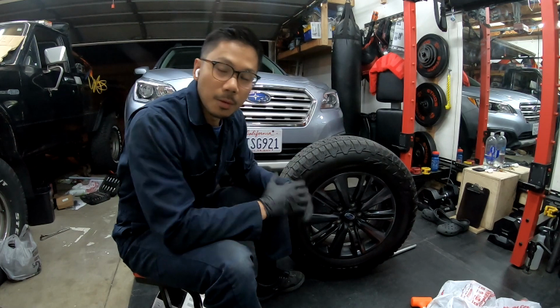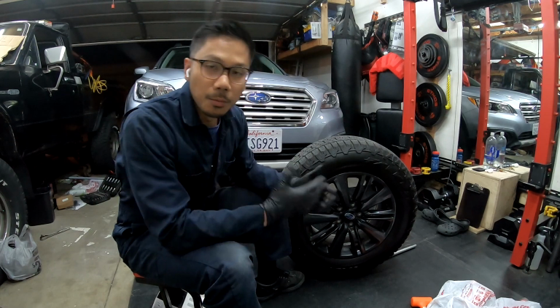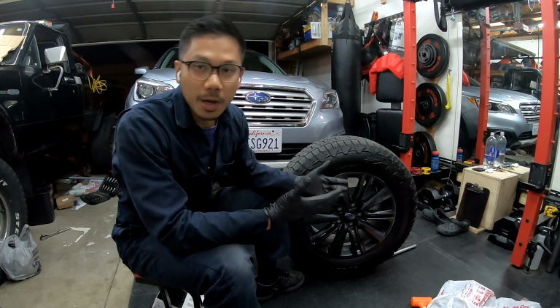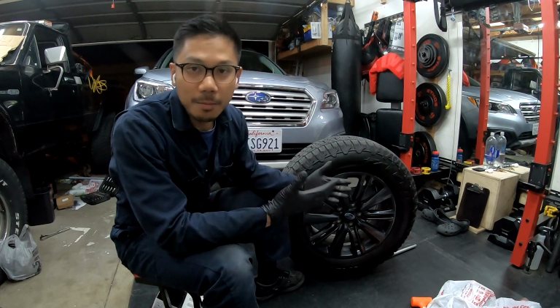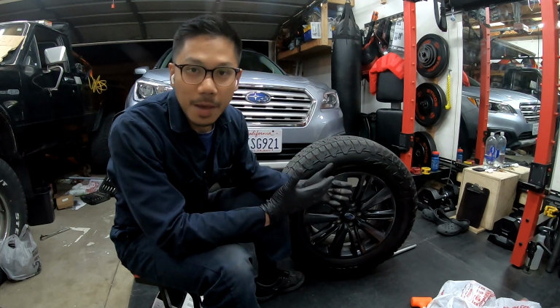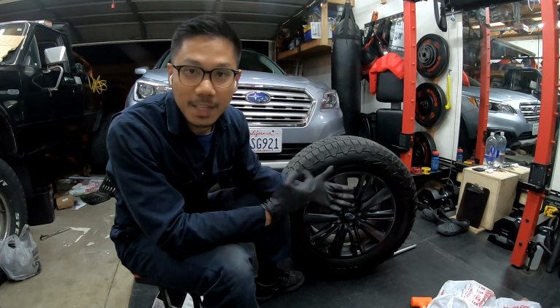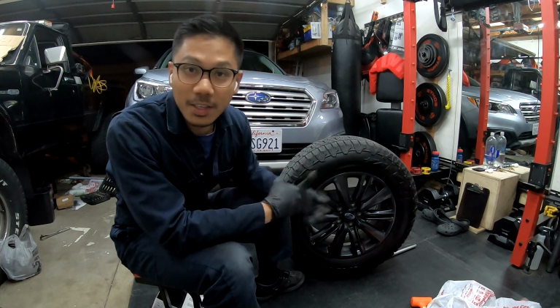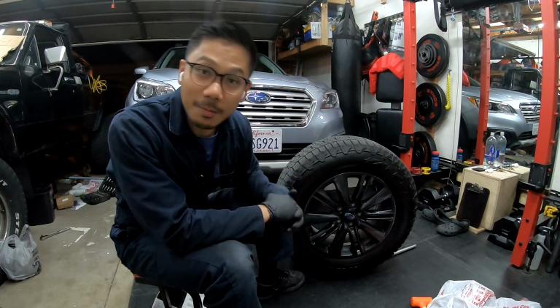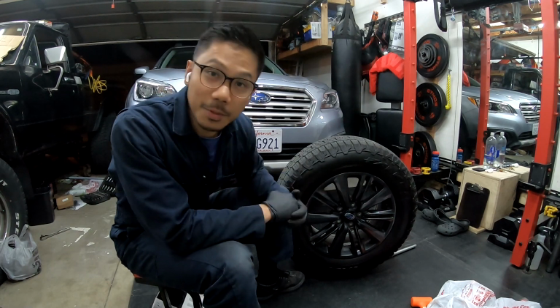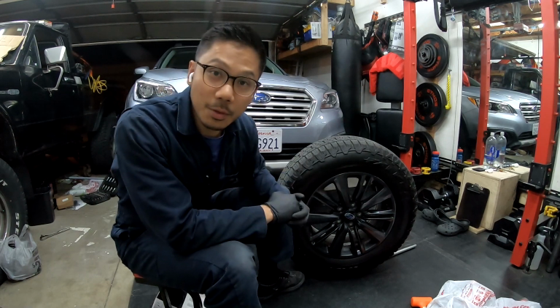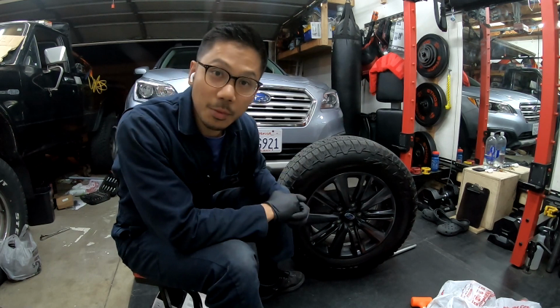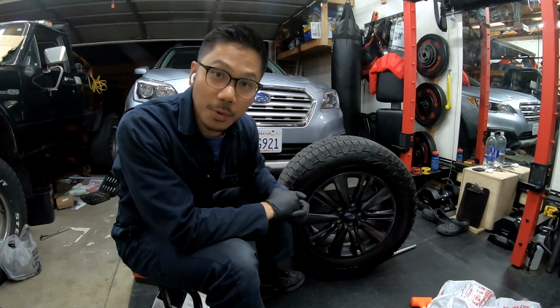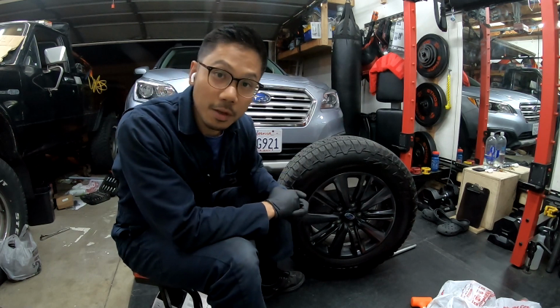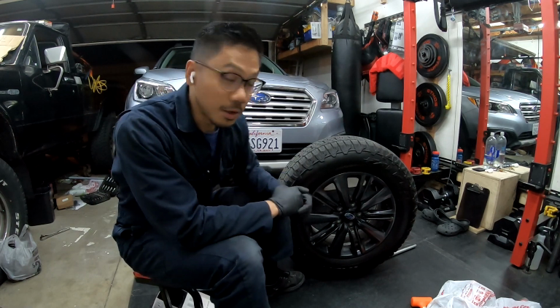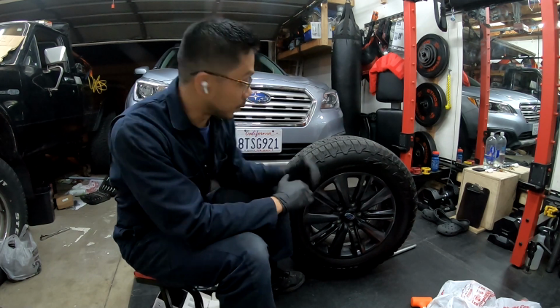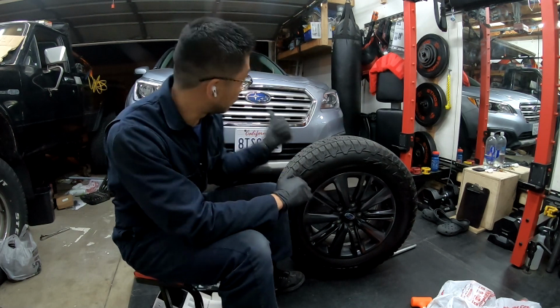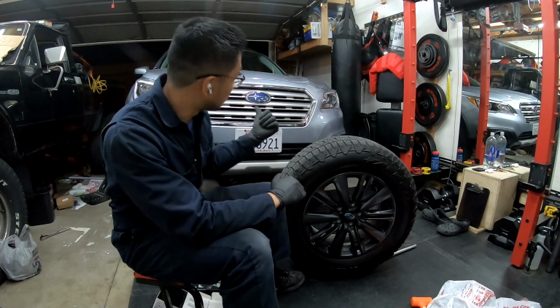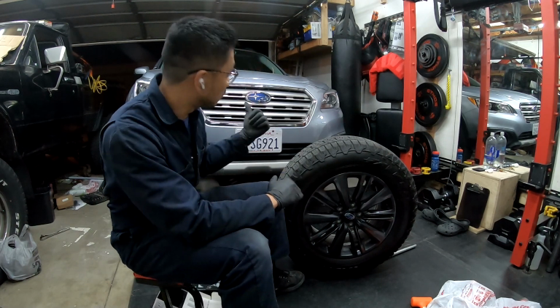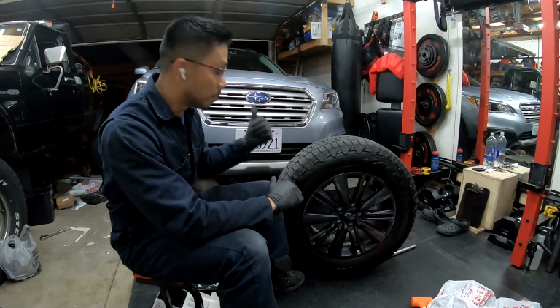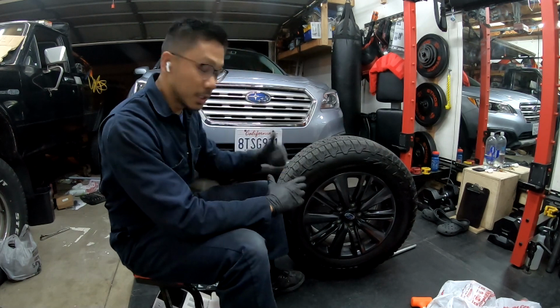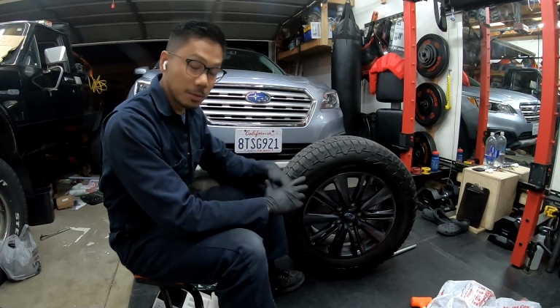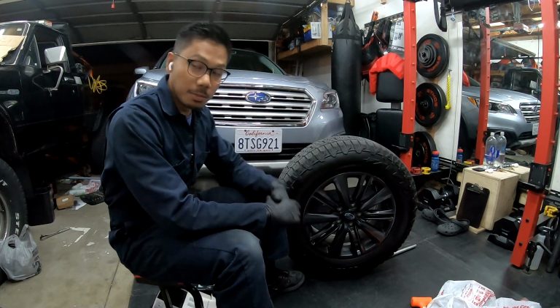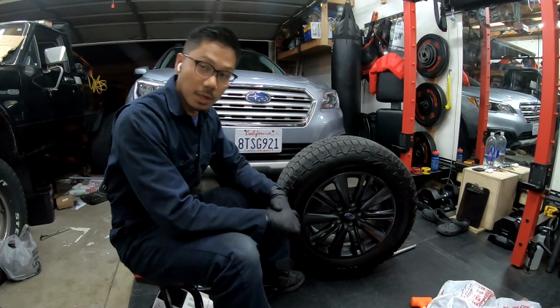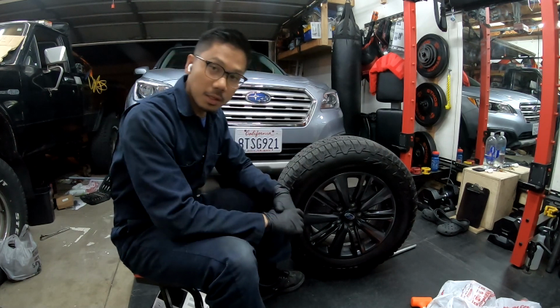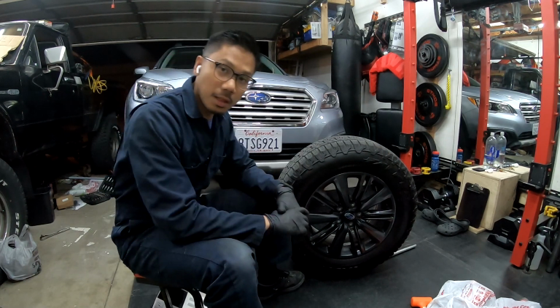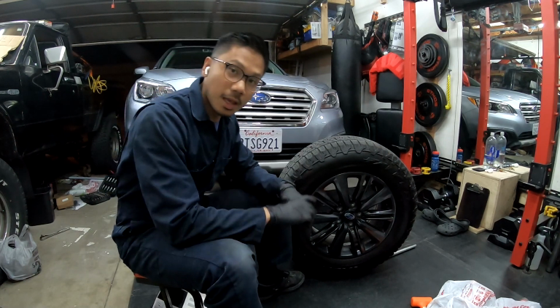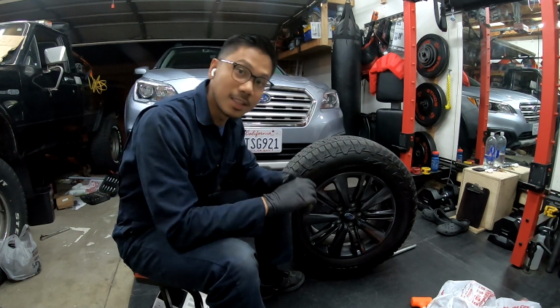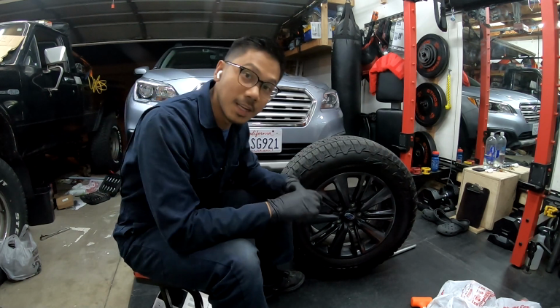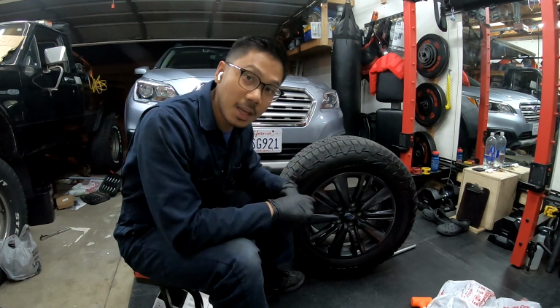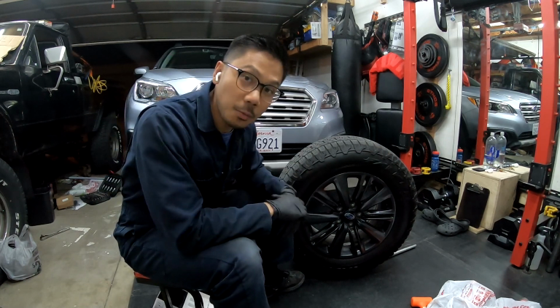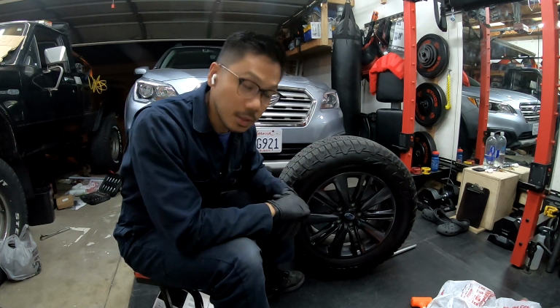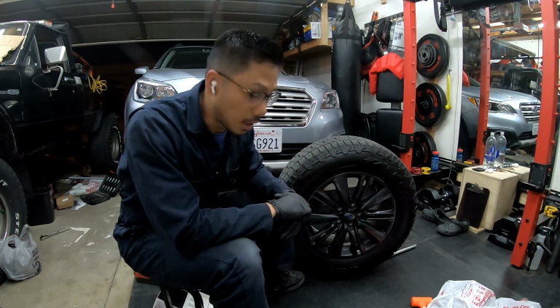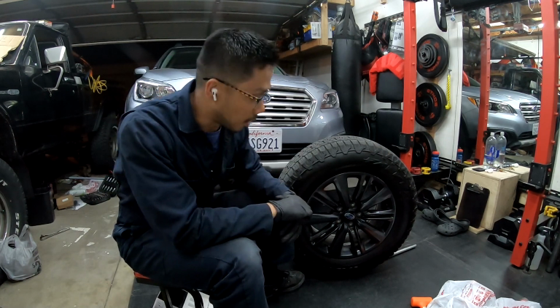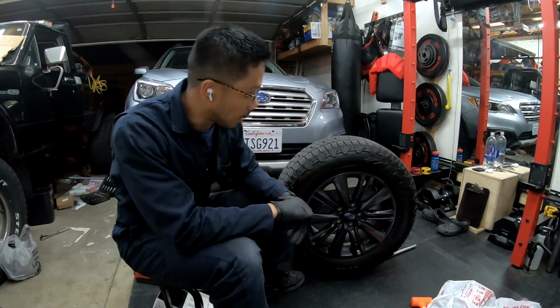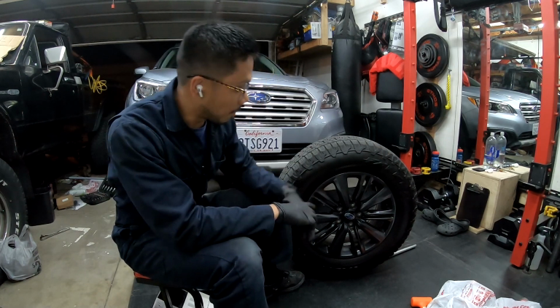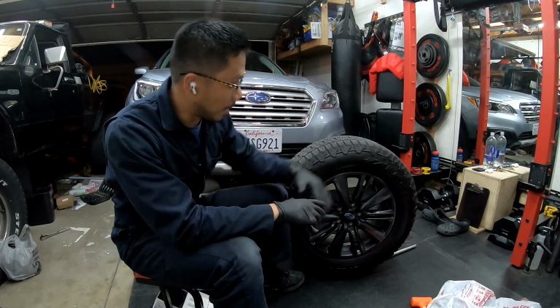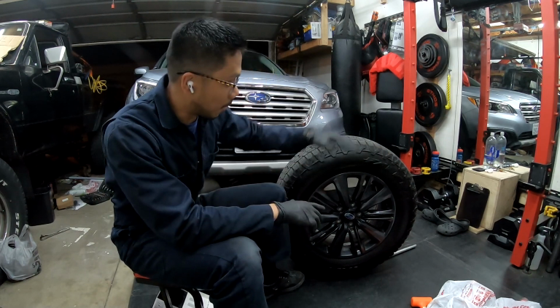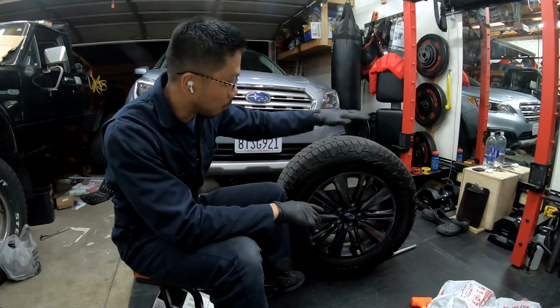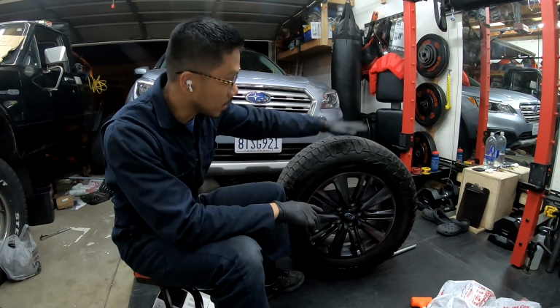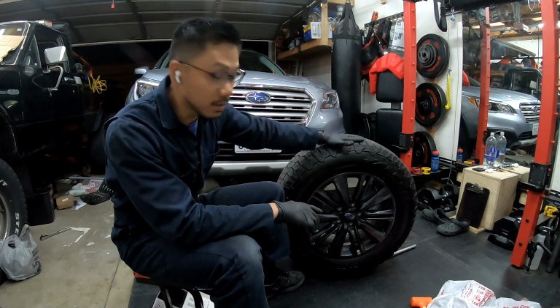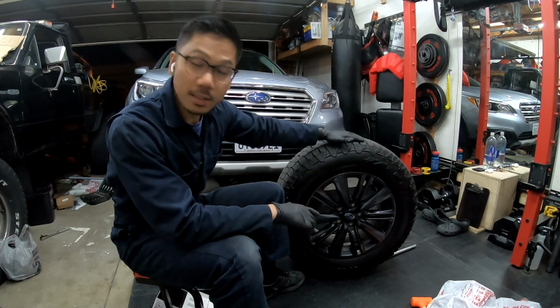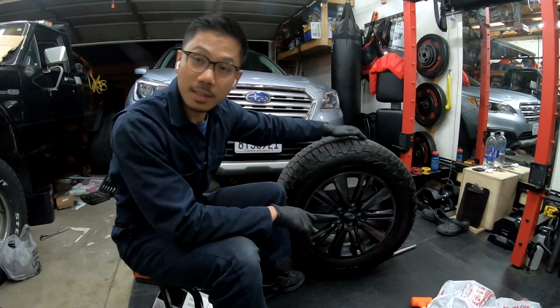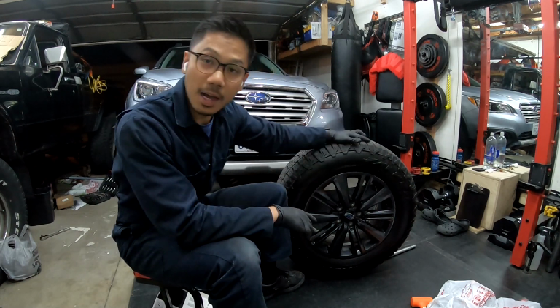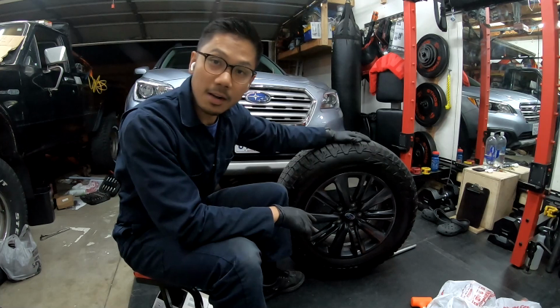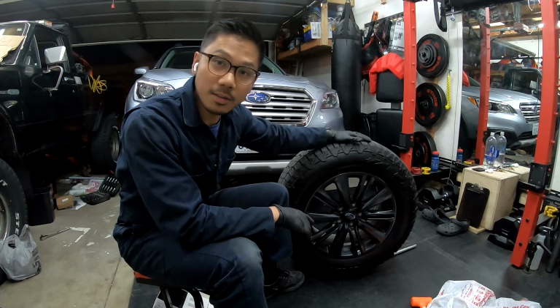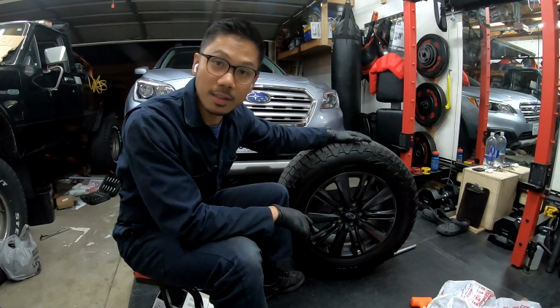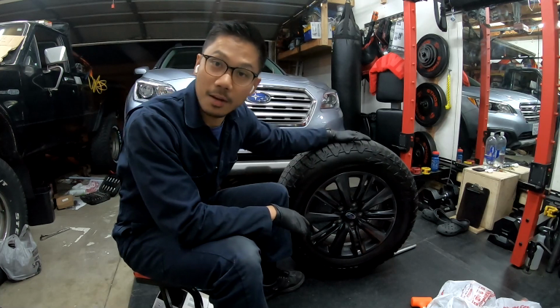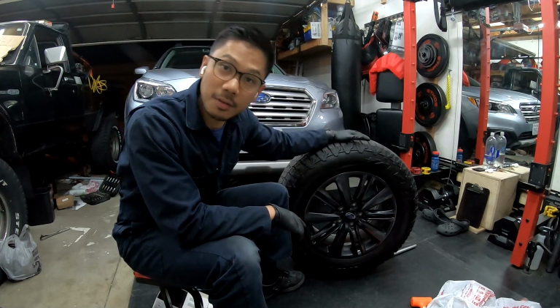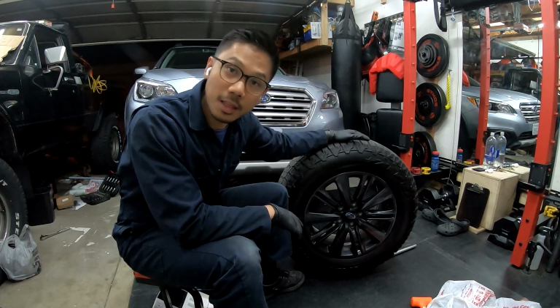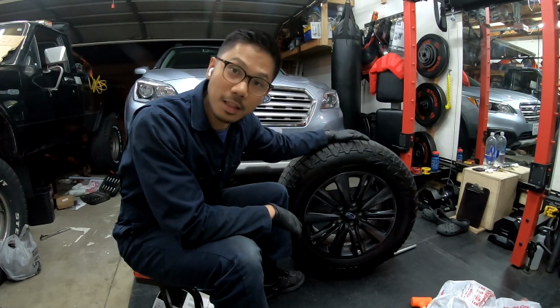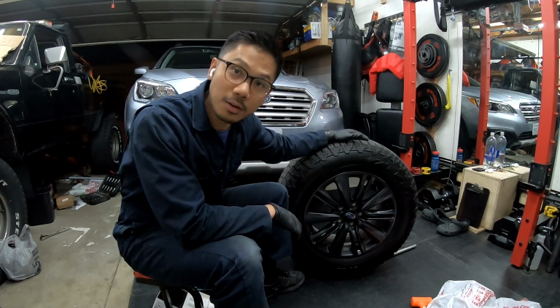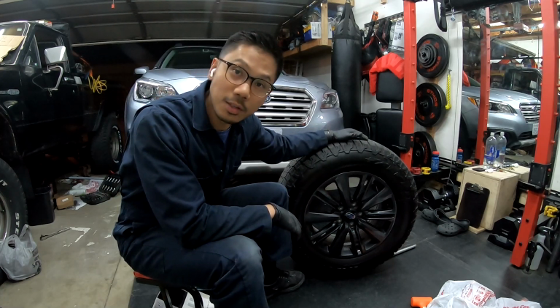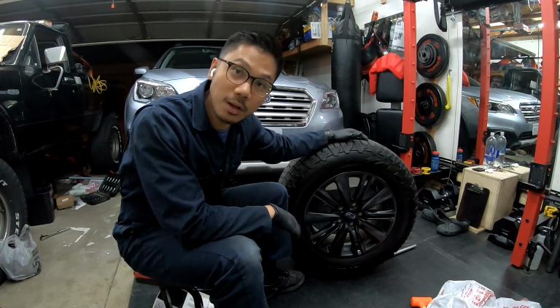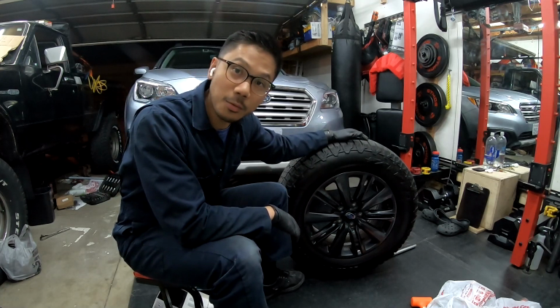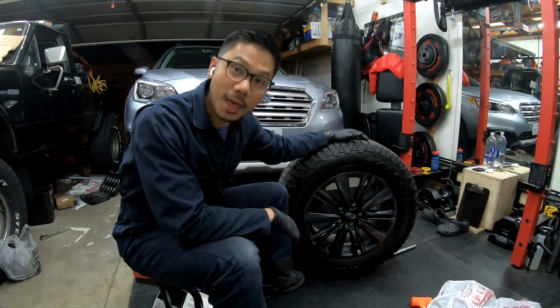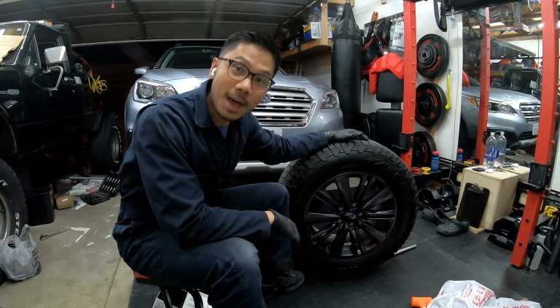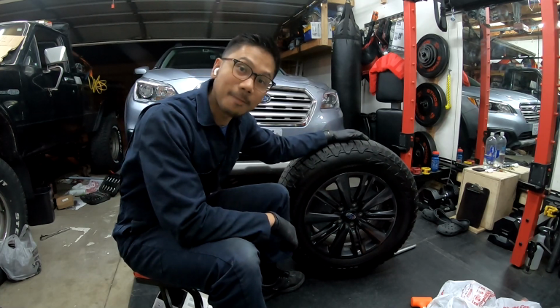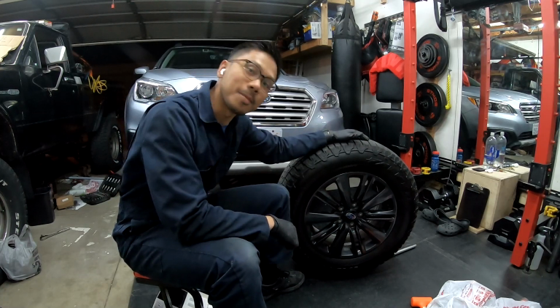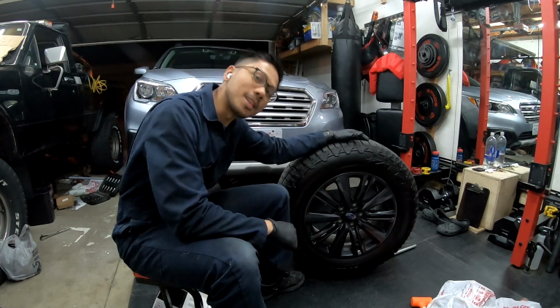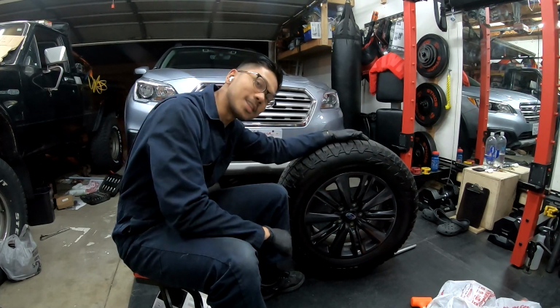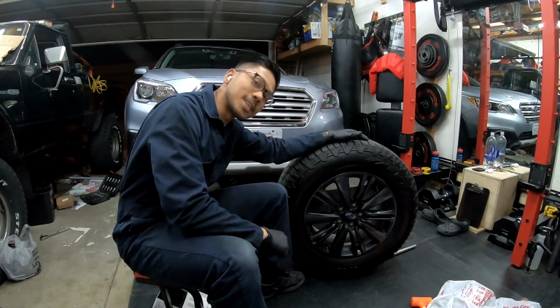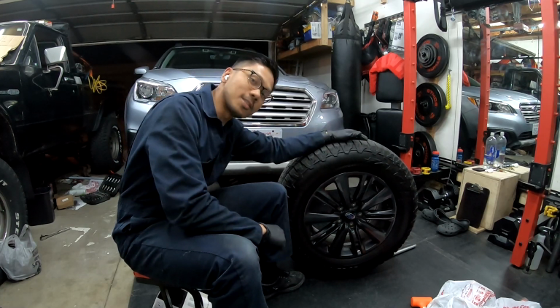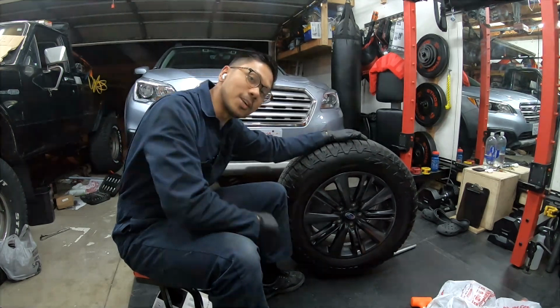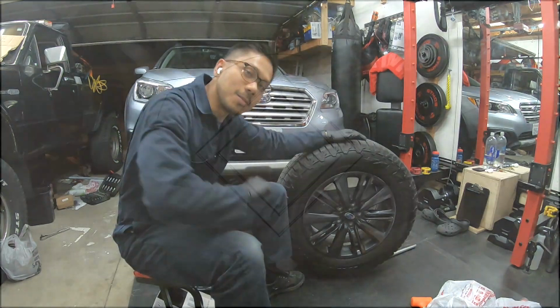Welcome back to episode 3 of our Subaru budget build. Today we talk about wheels, tires, and everything that goes along with that. Let's get started.